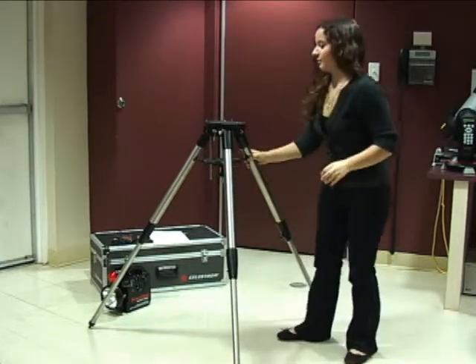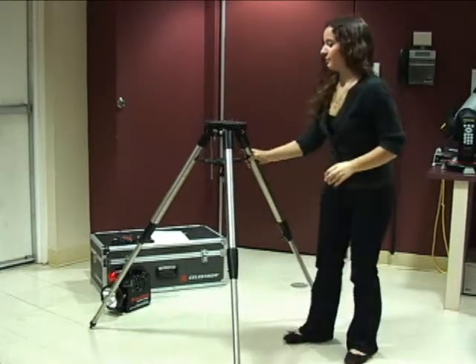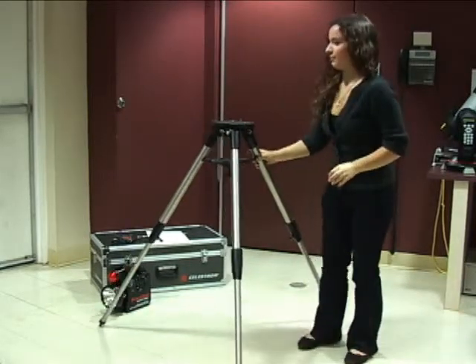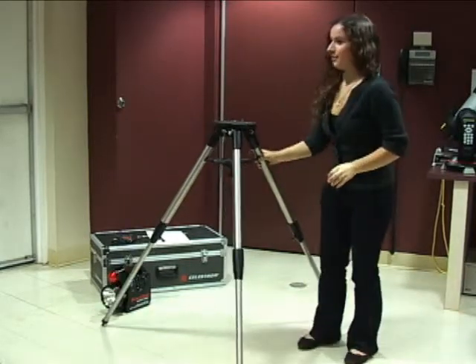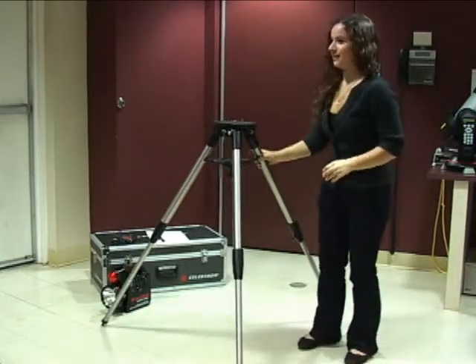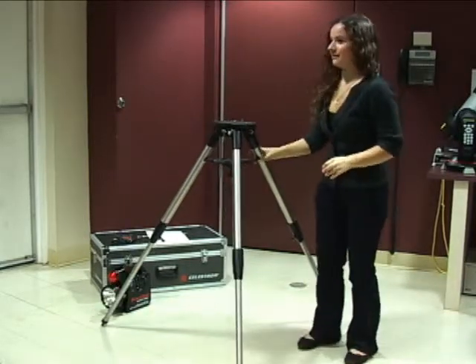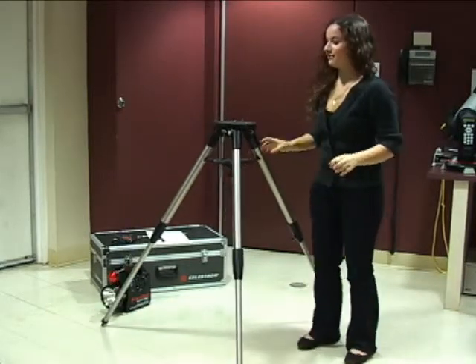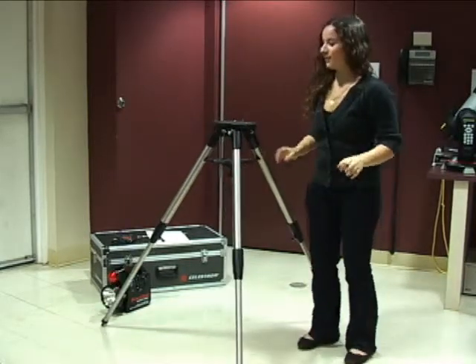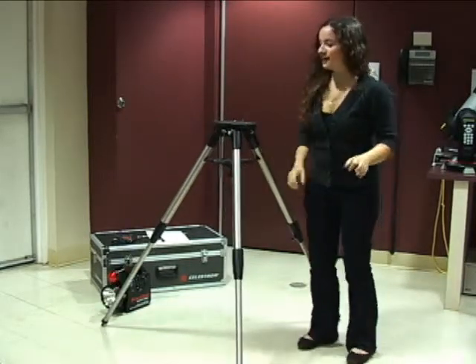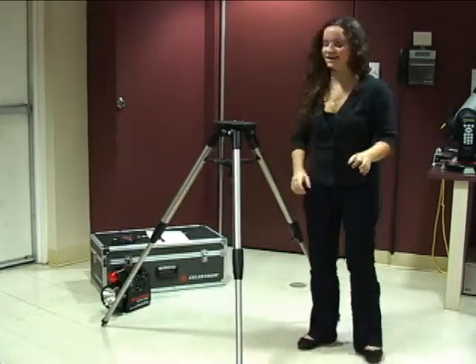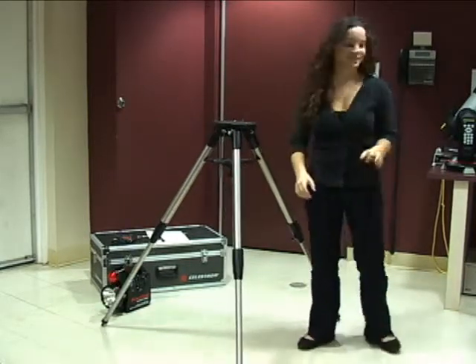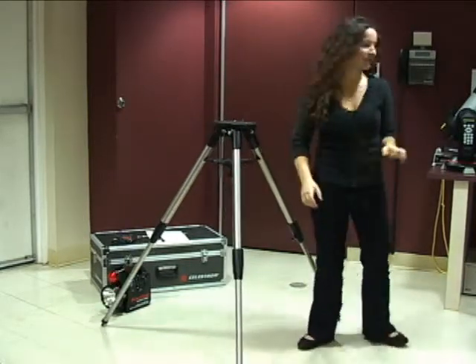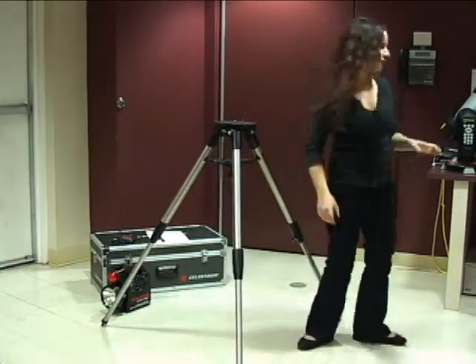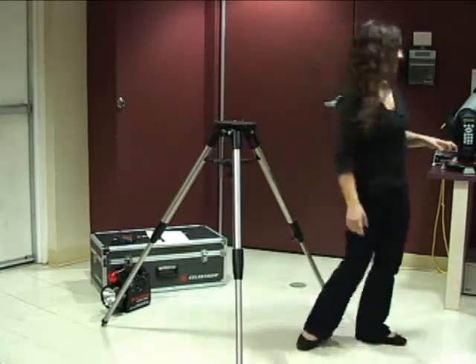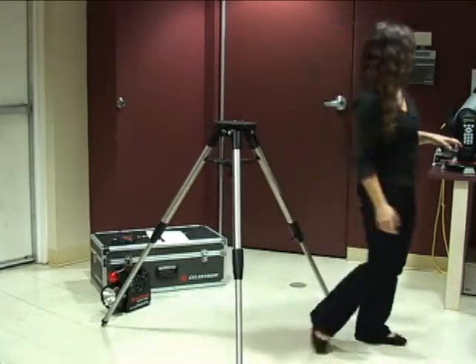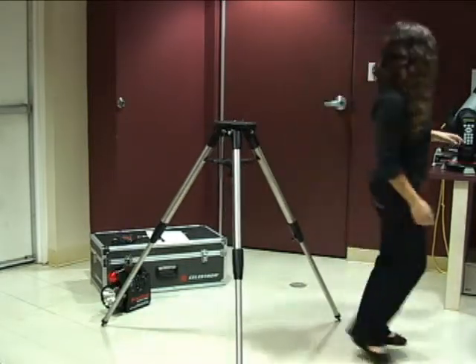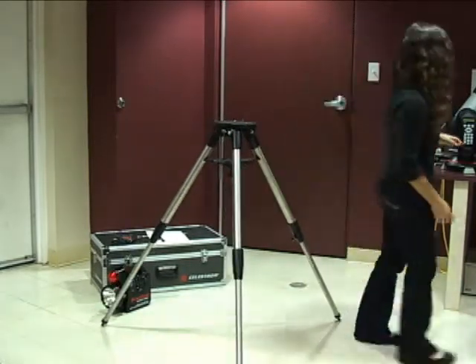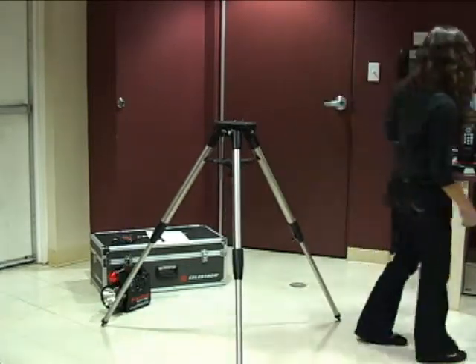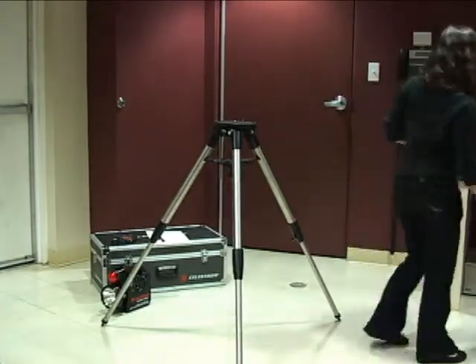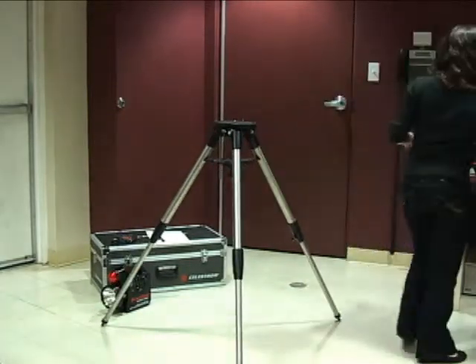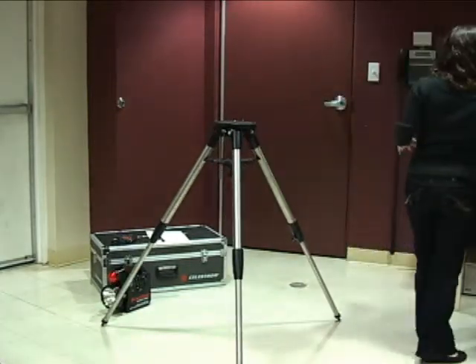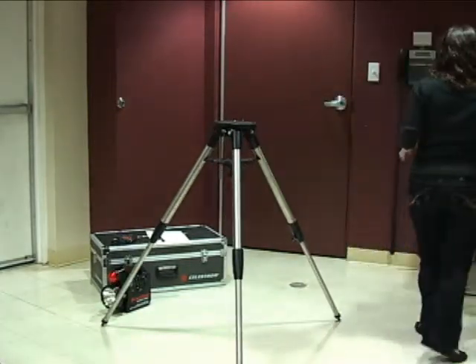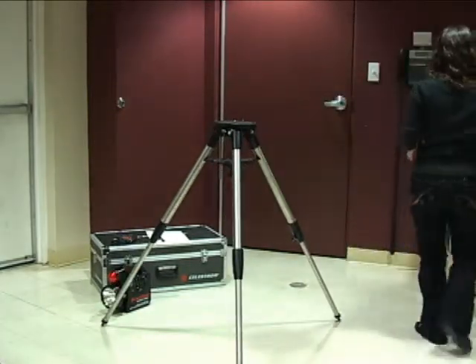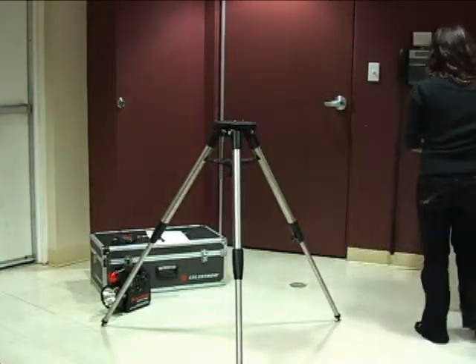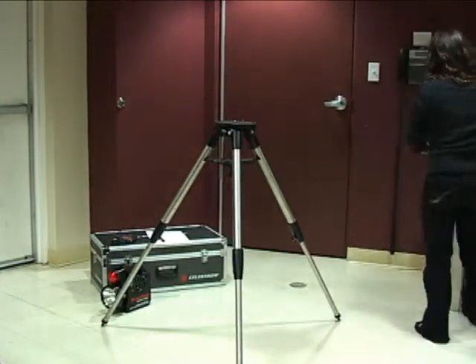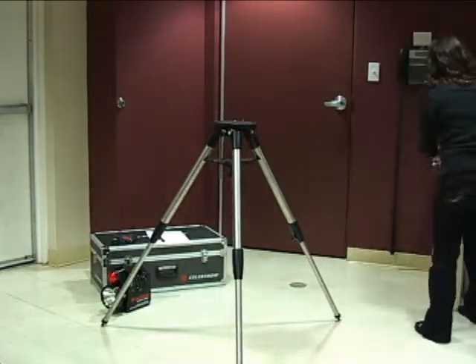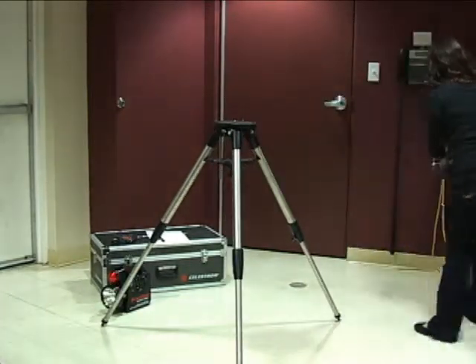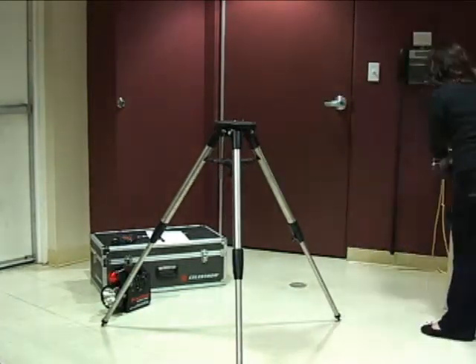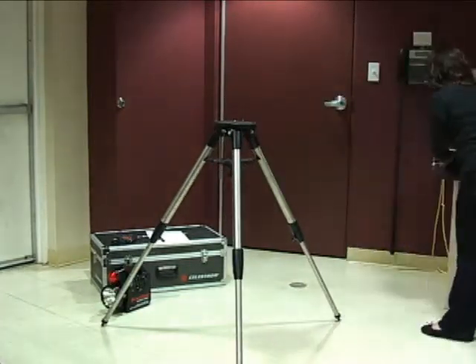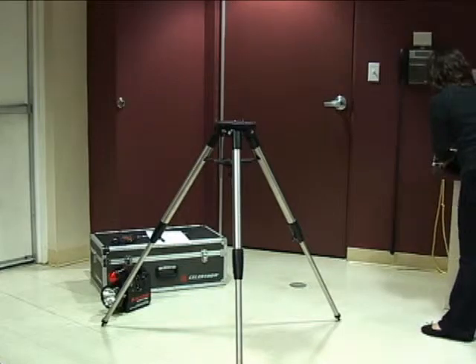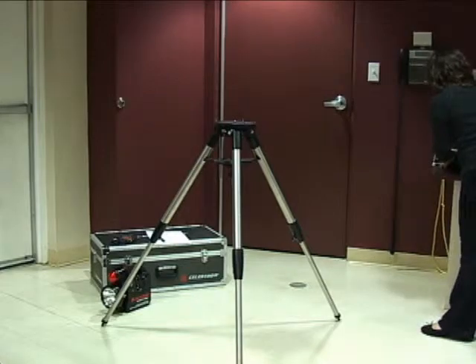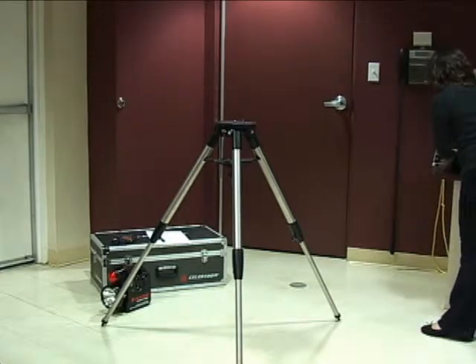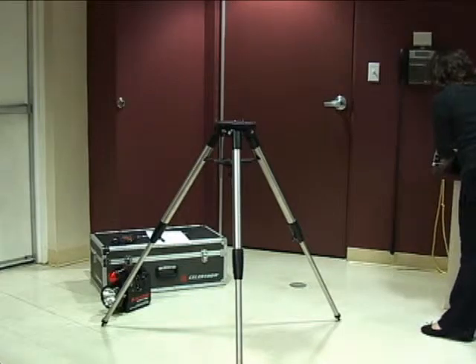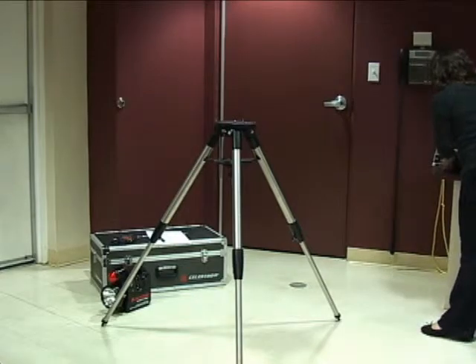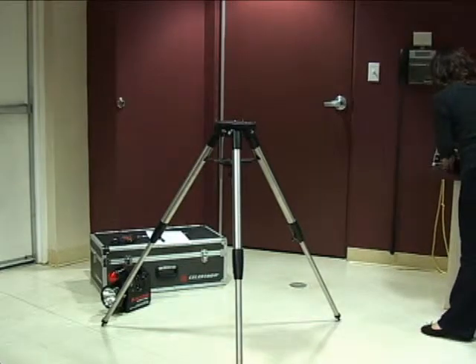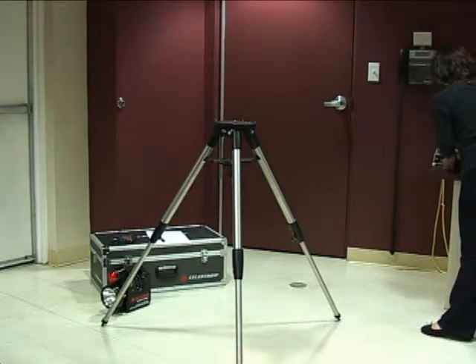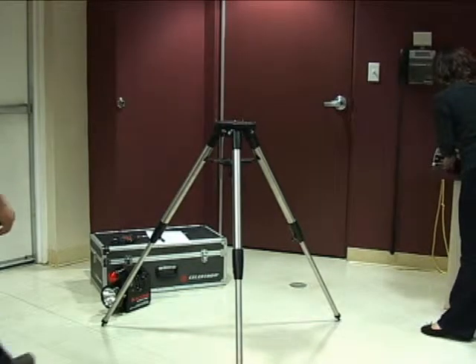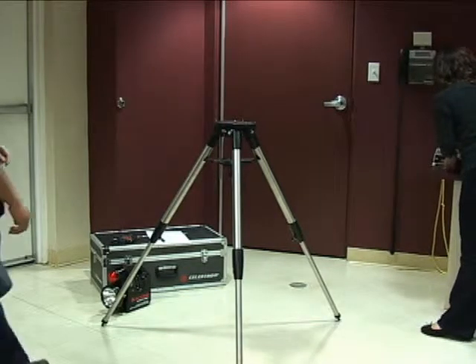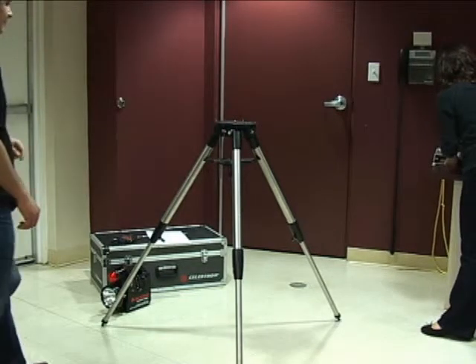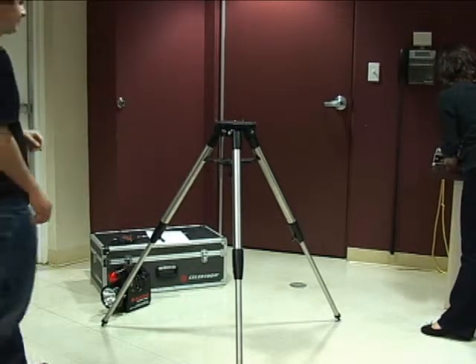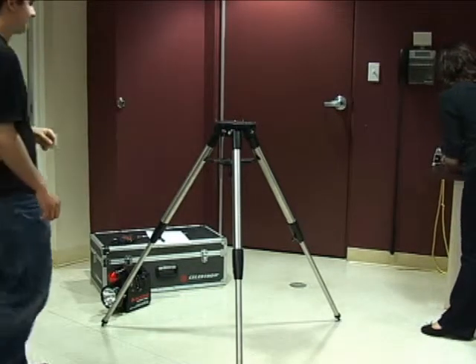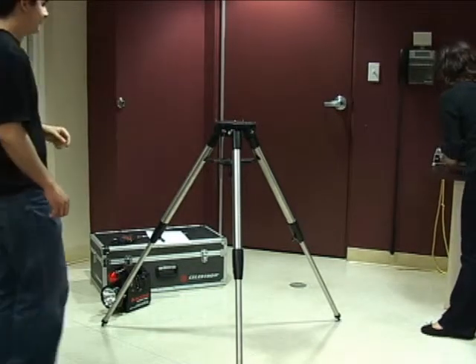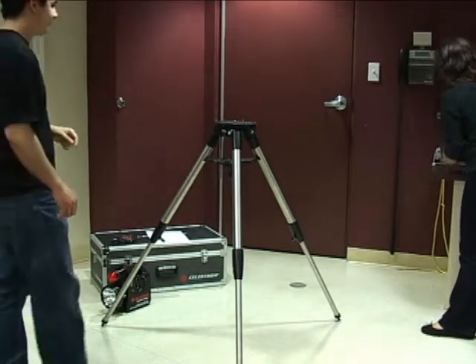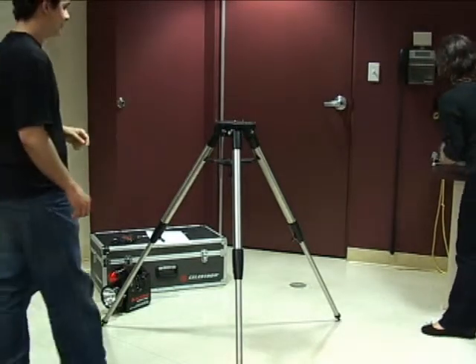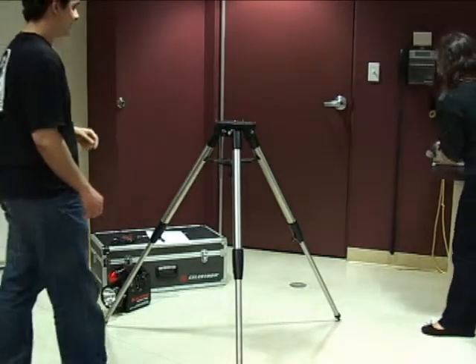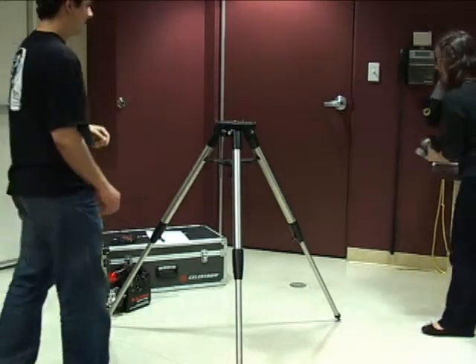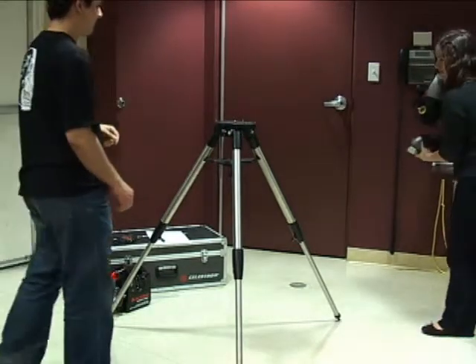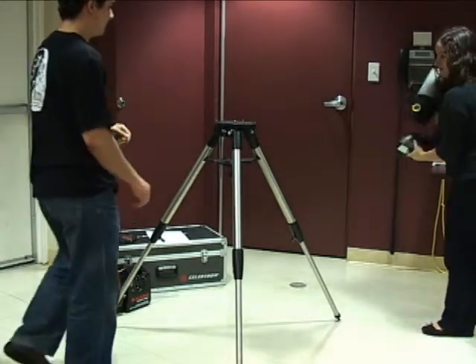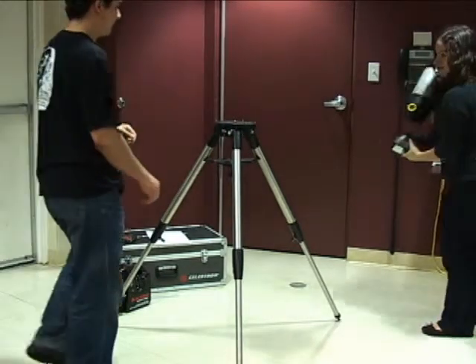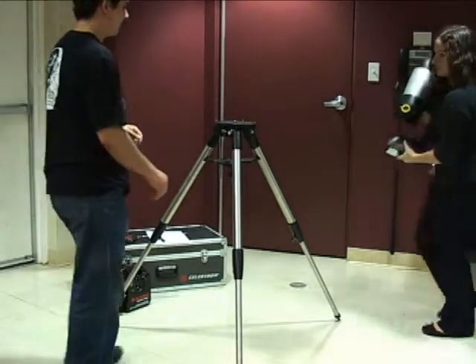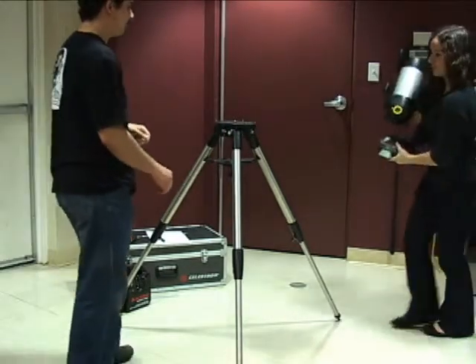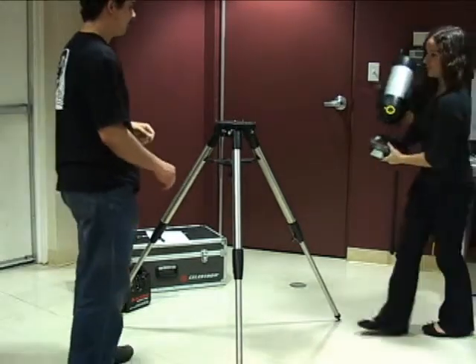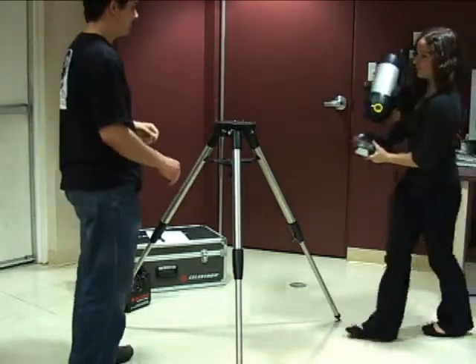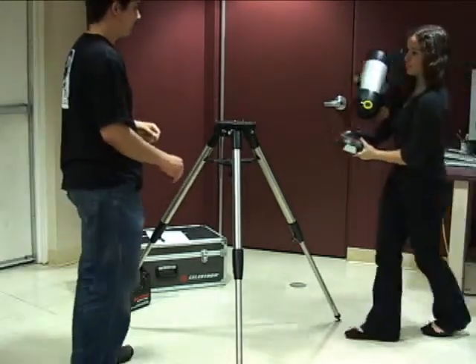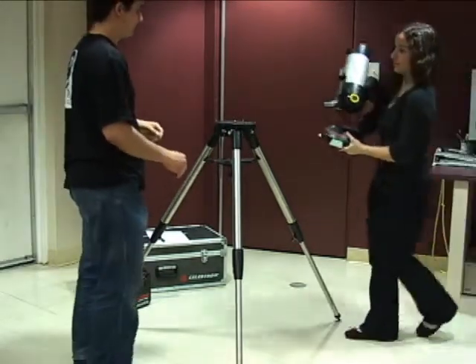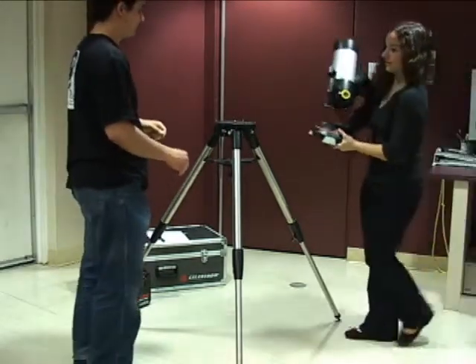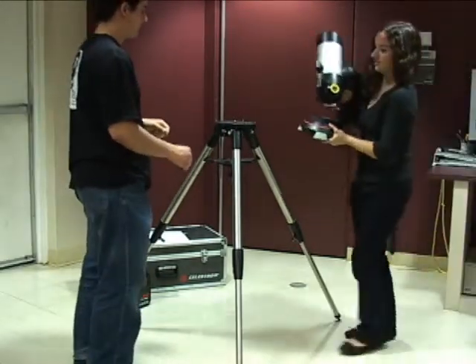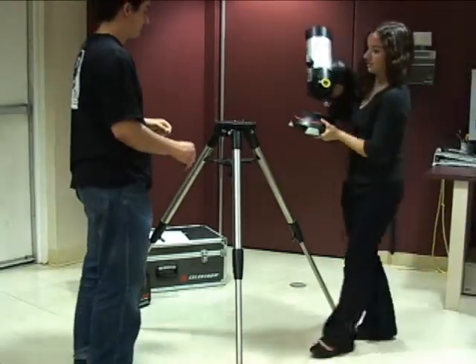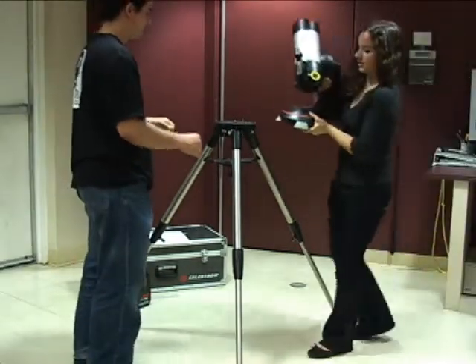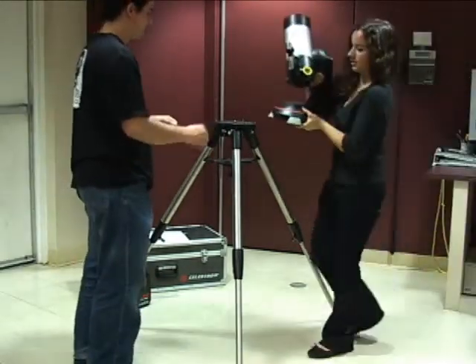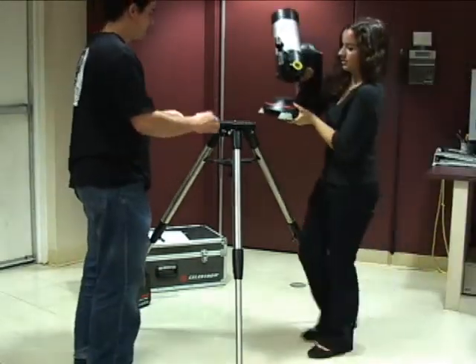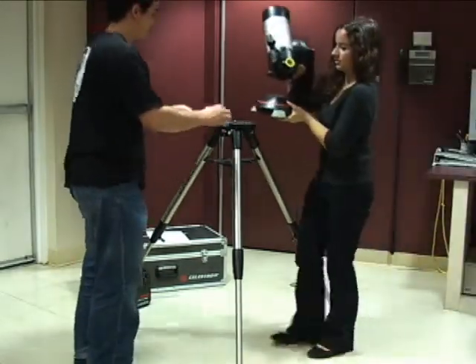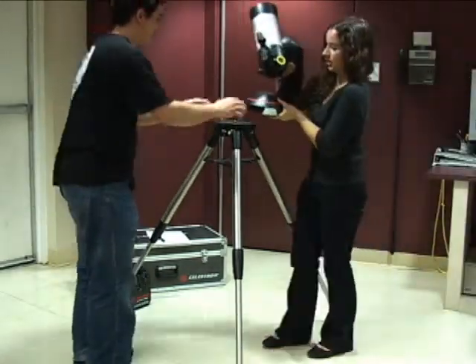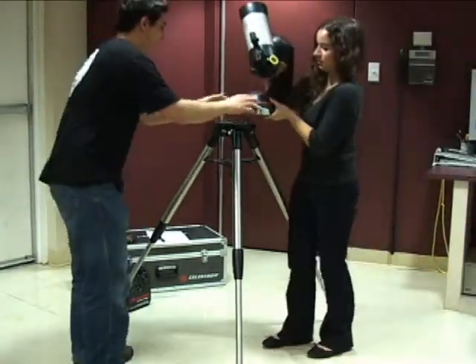My friend is going to help me put on the telescope. This is a two-person job because it's something that you really don't want to drop.